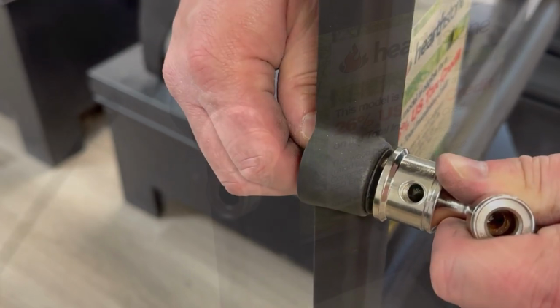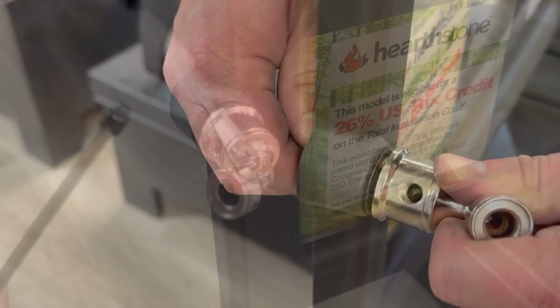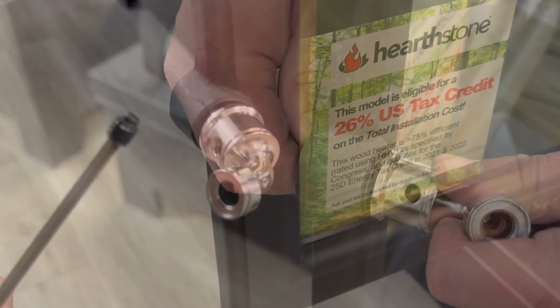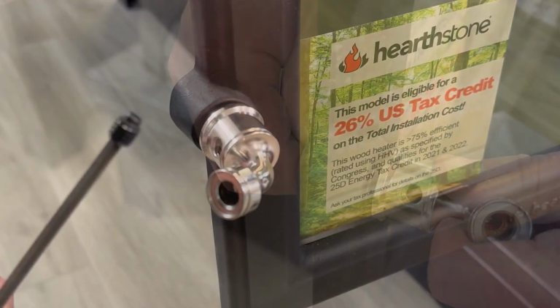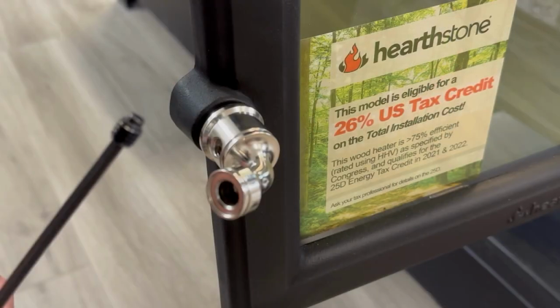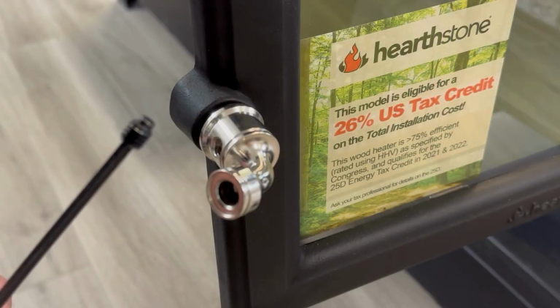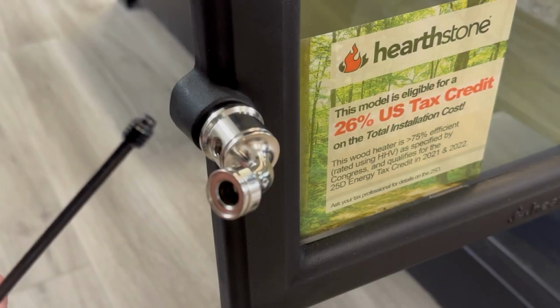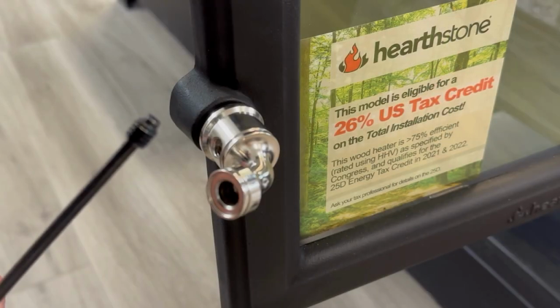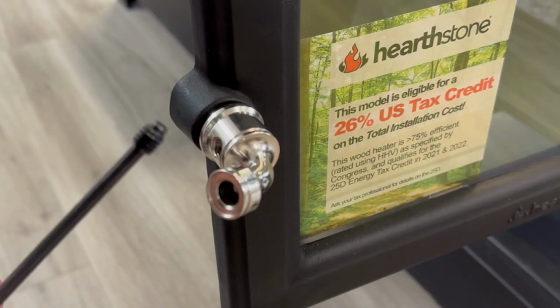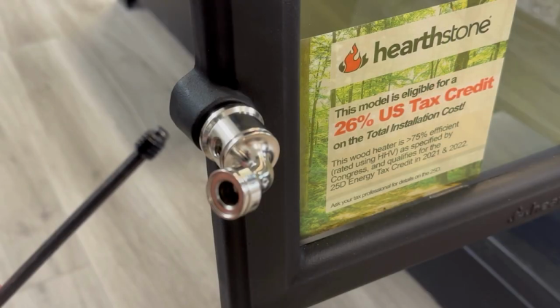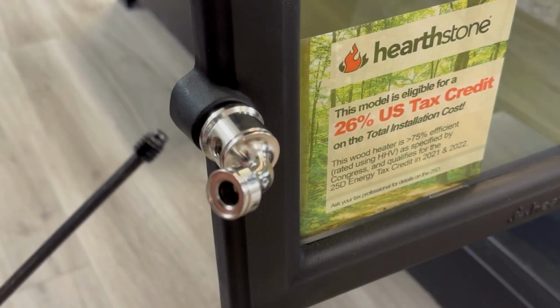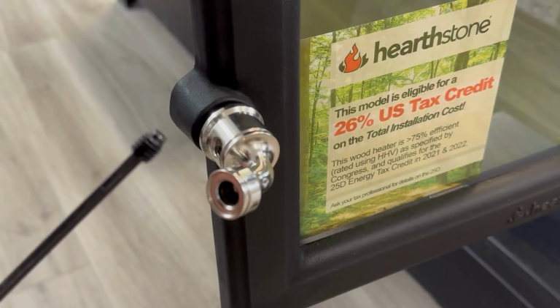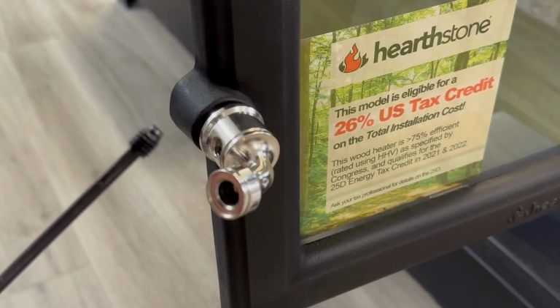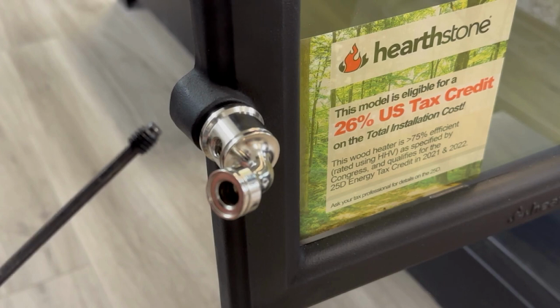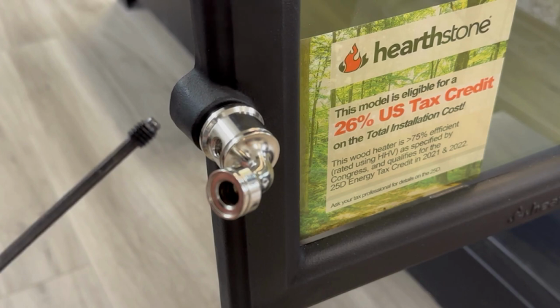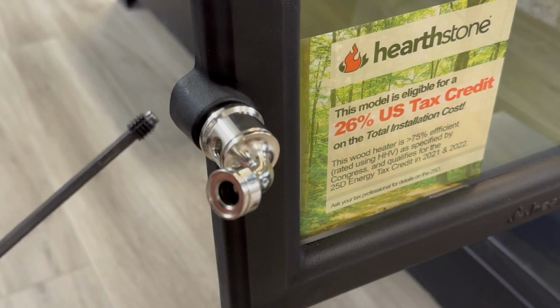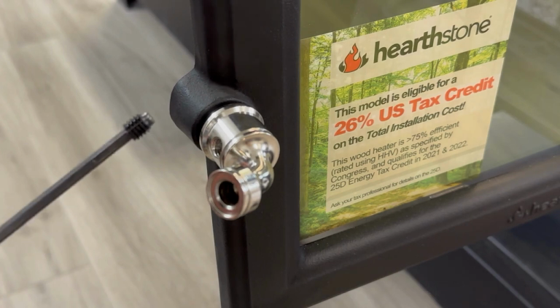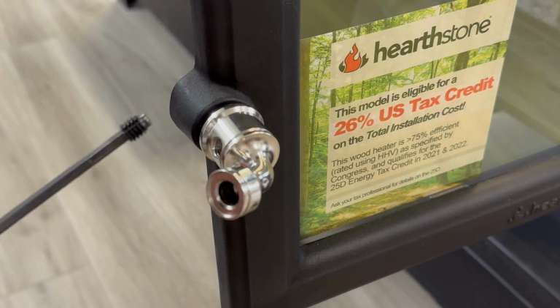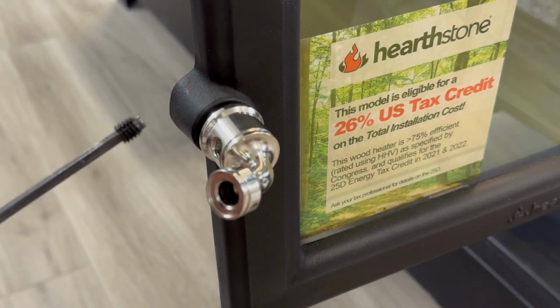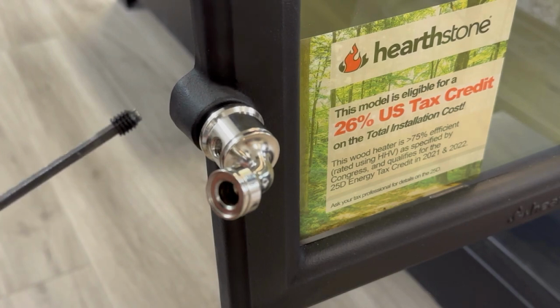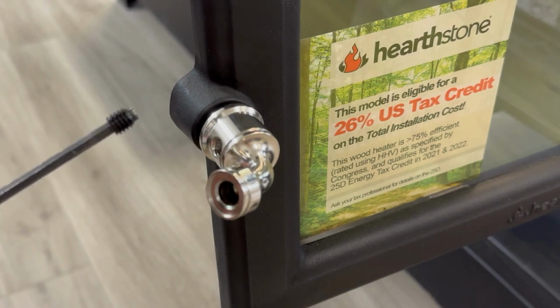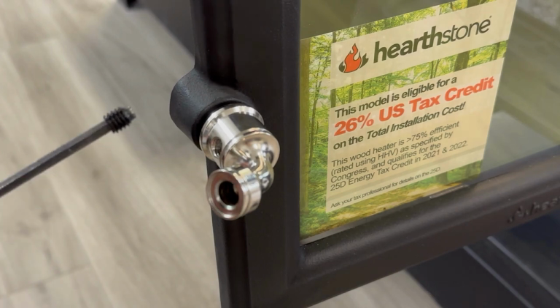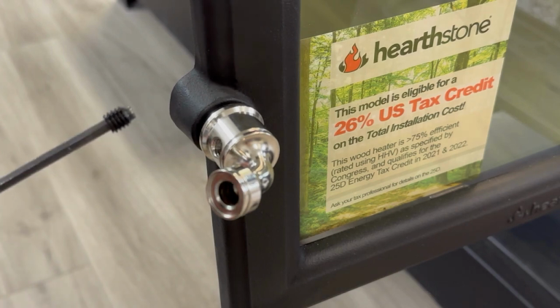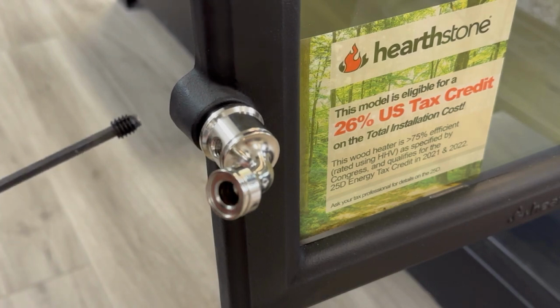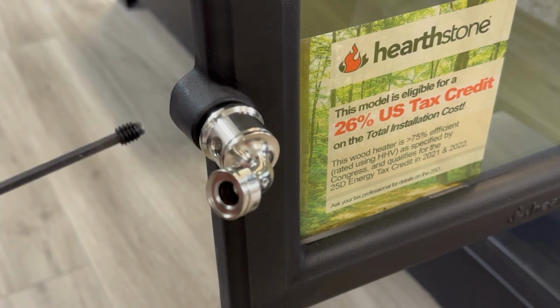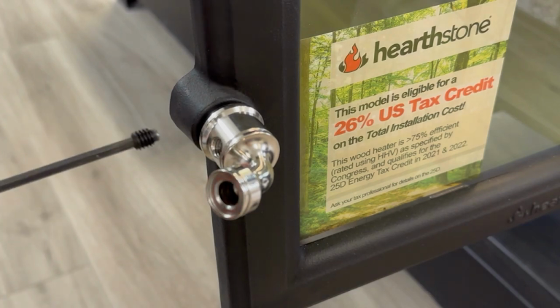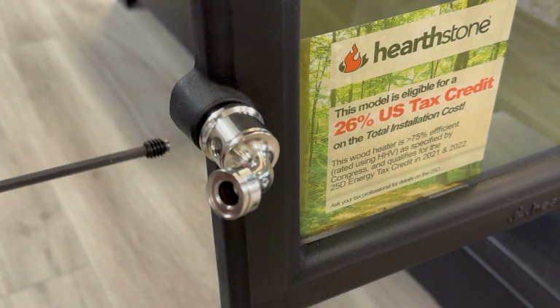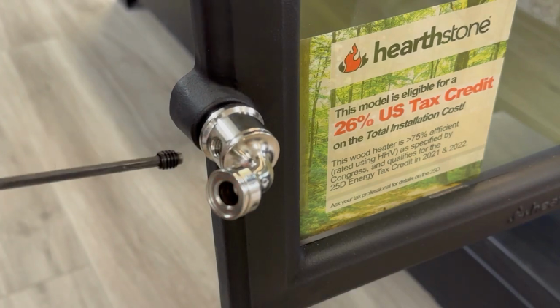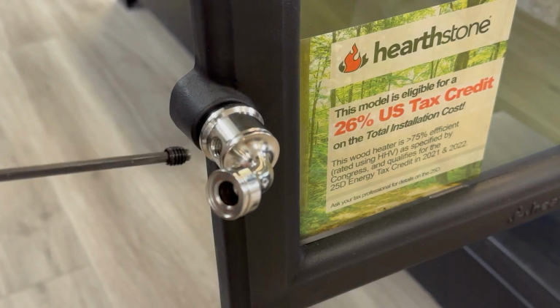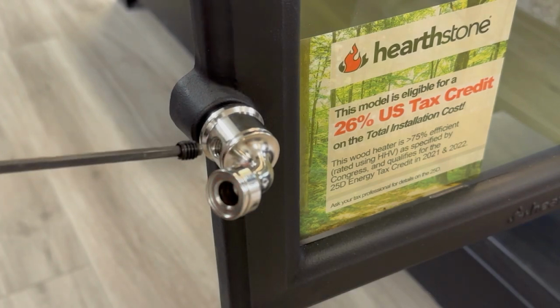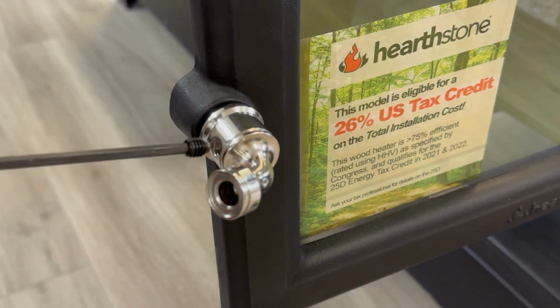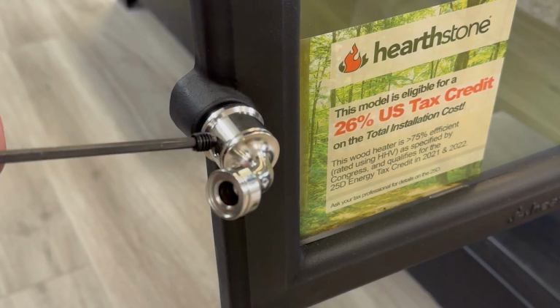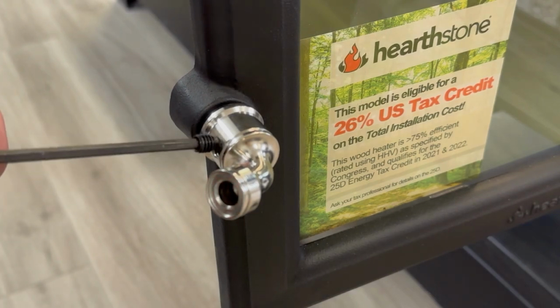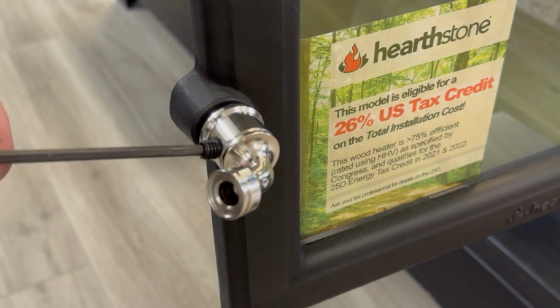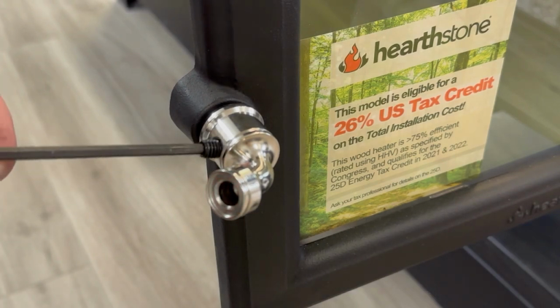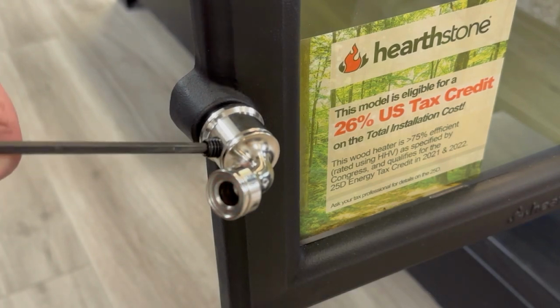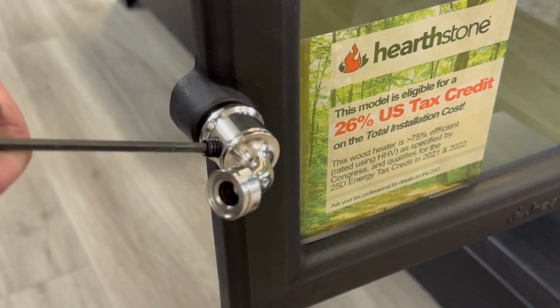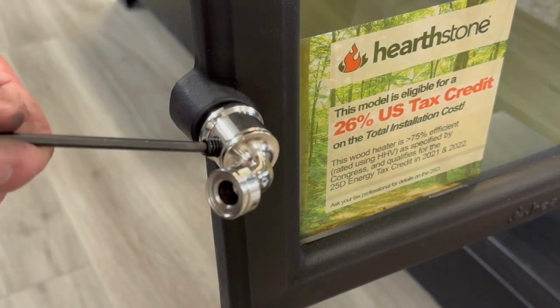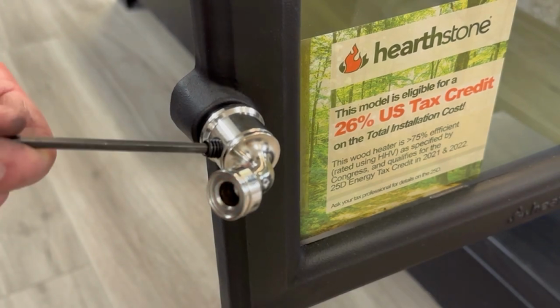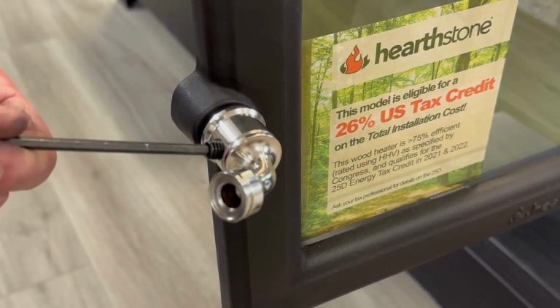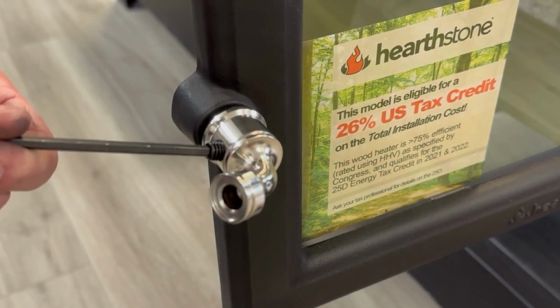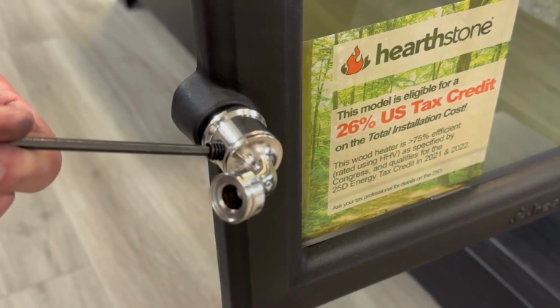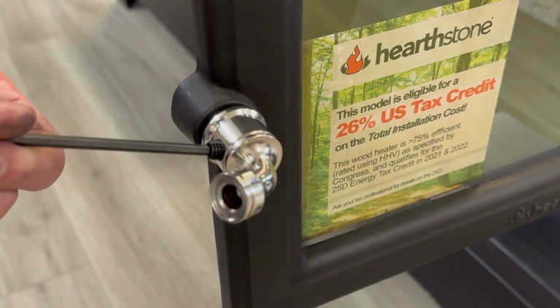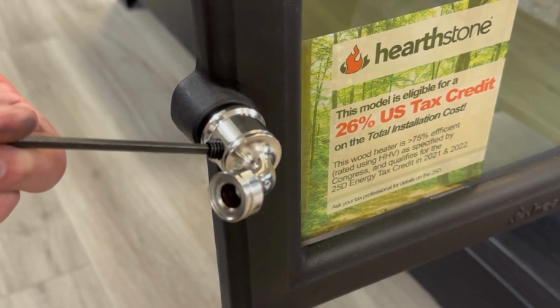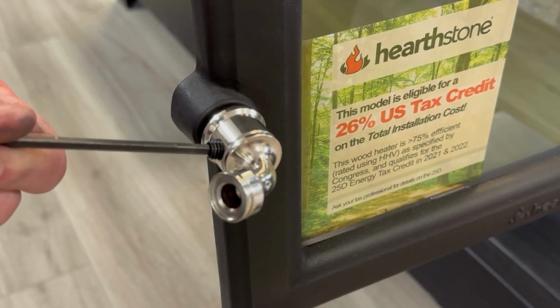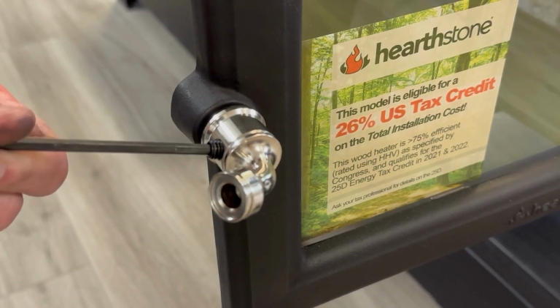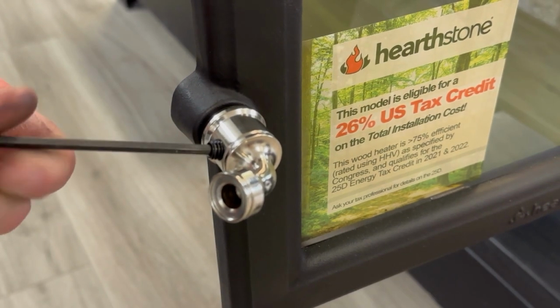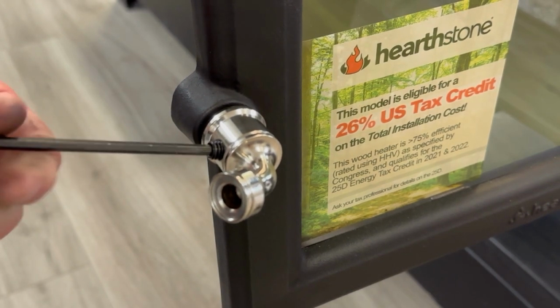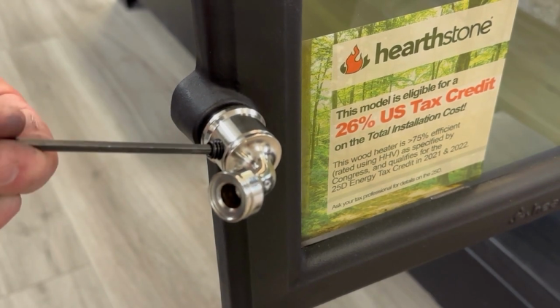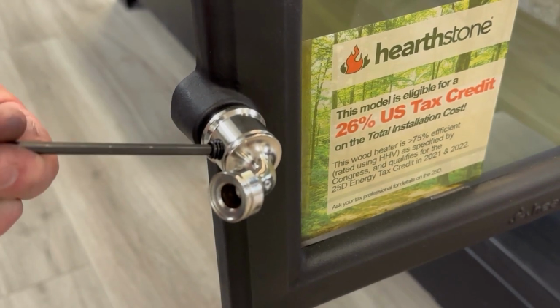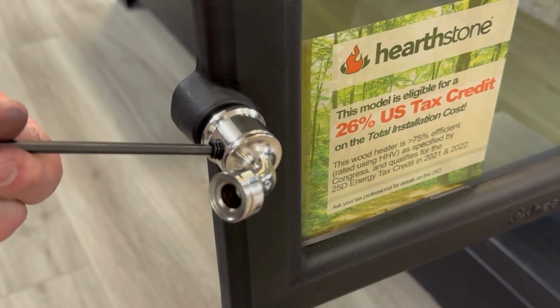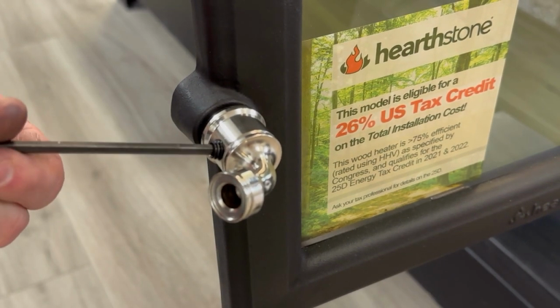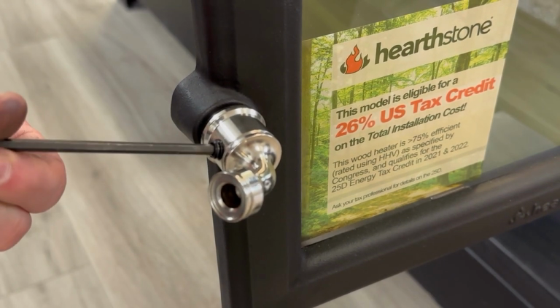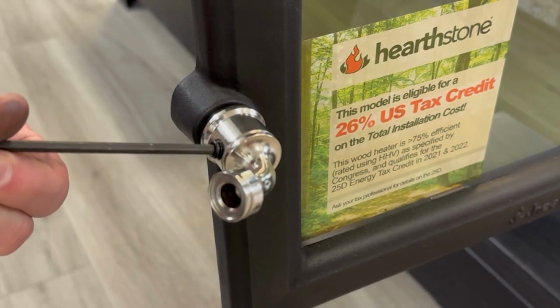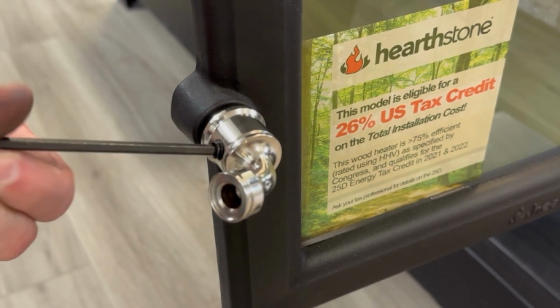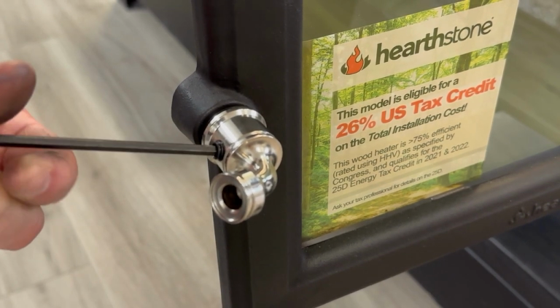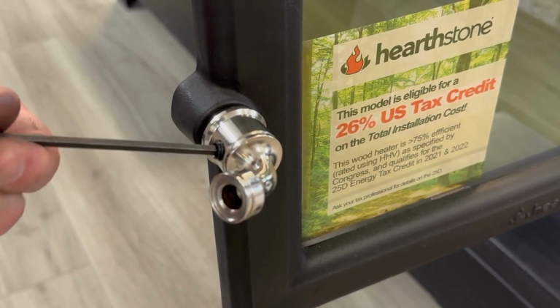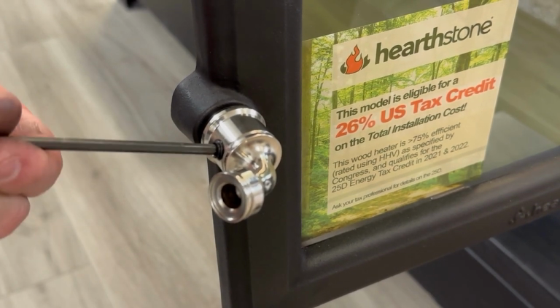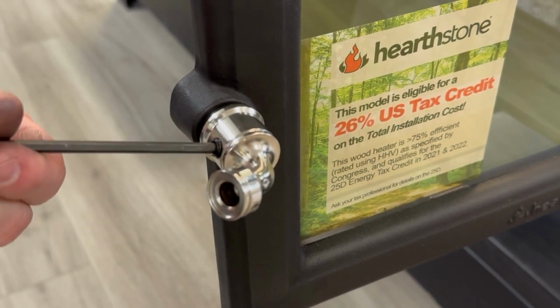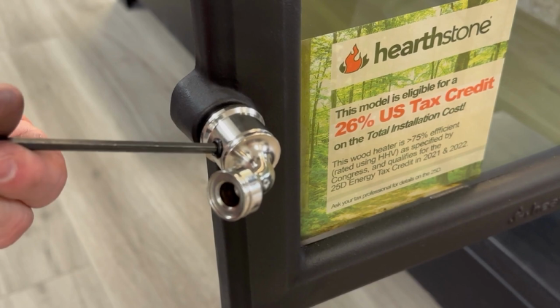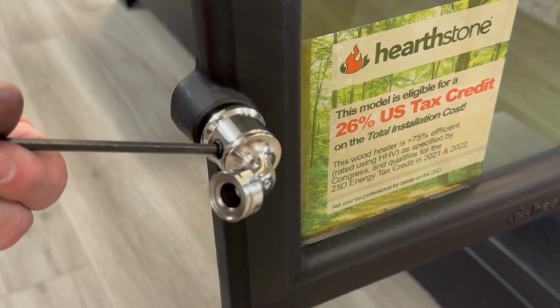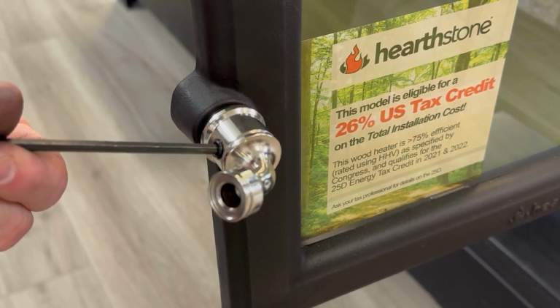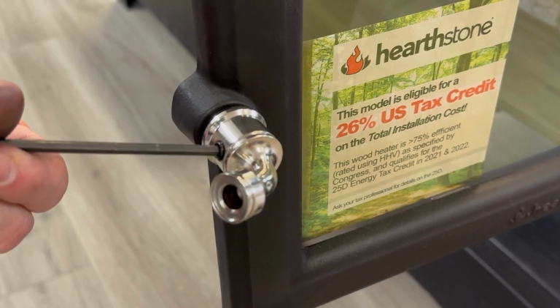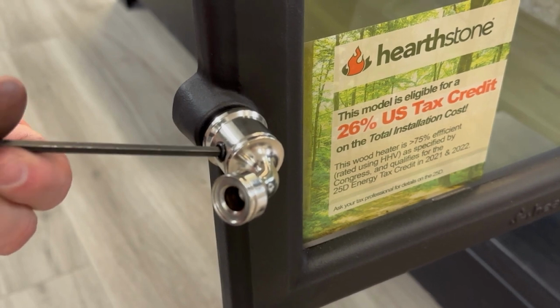Lock everything in place by installing the included set screw. Place the set screw onto the allen wrench and rotate it clockwise until tight.